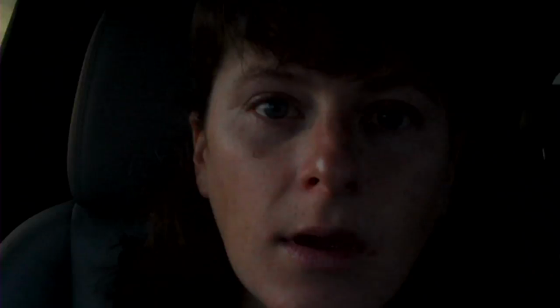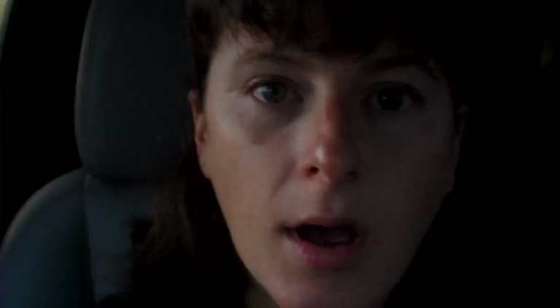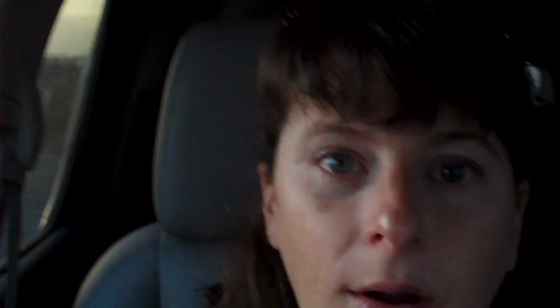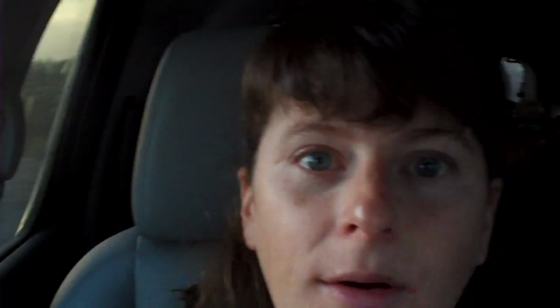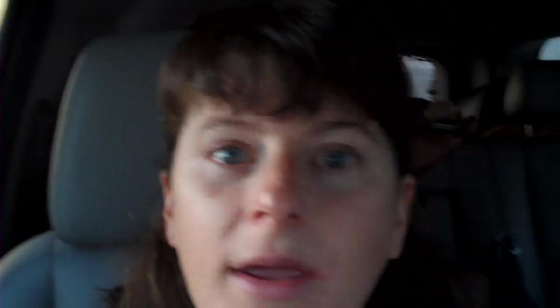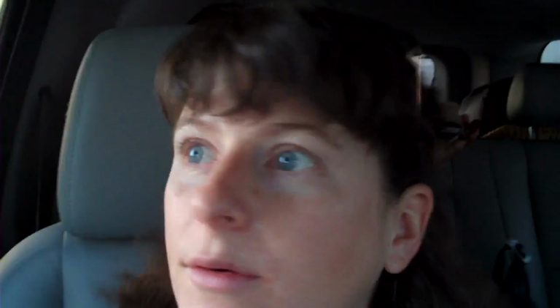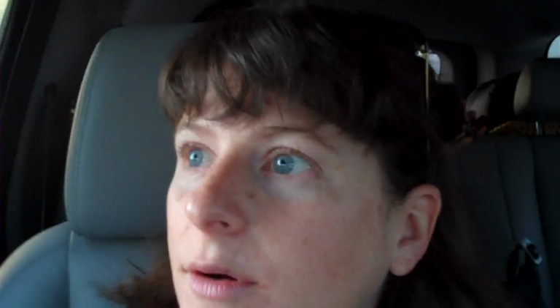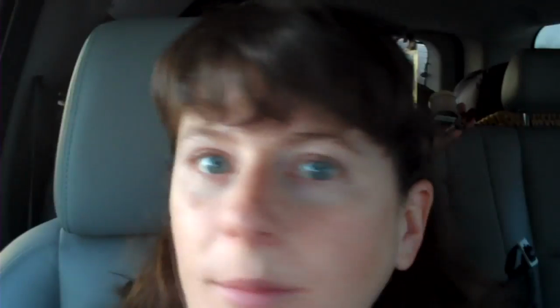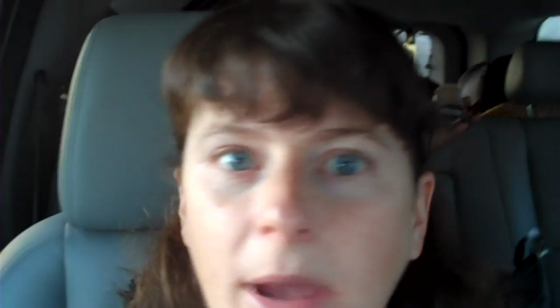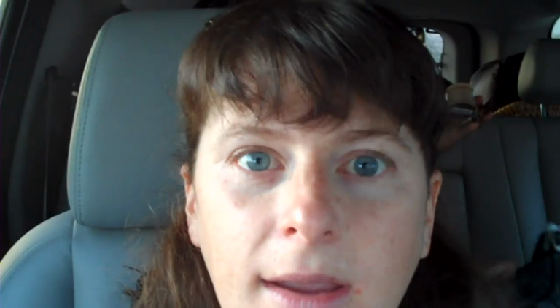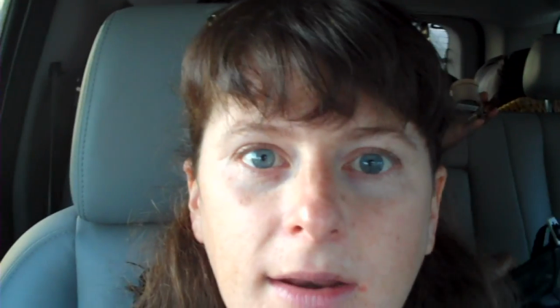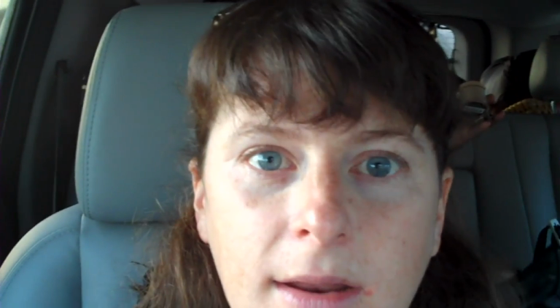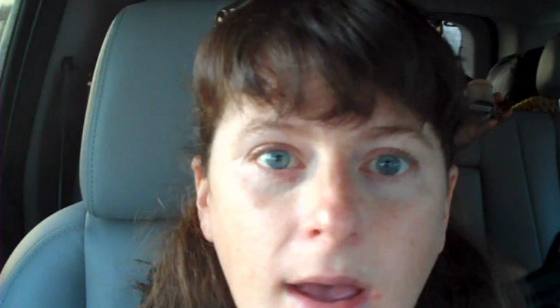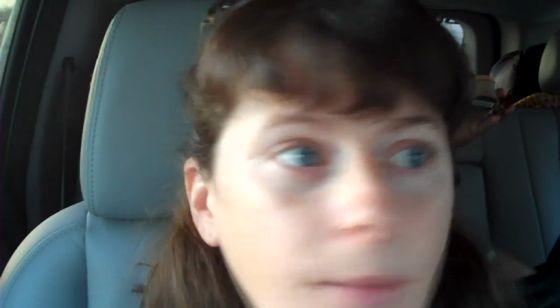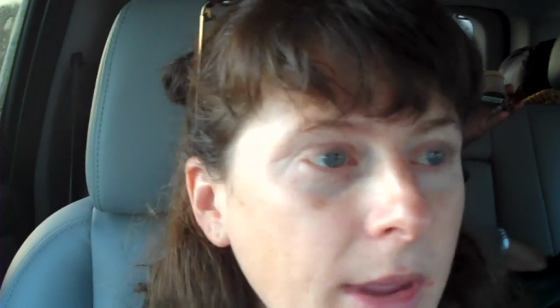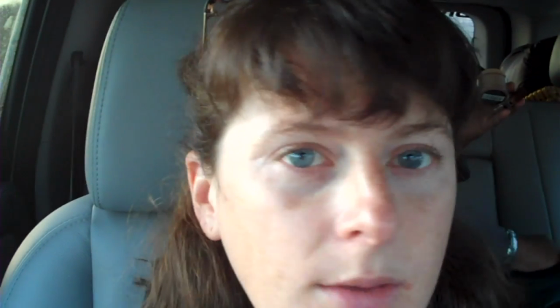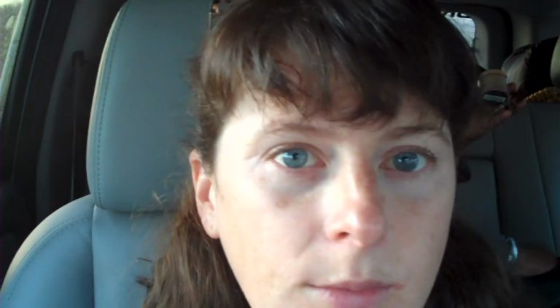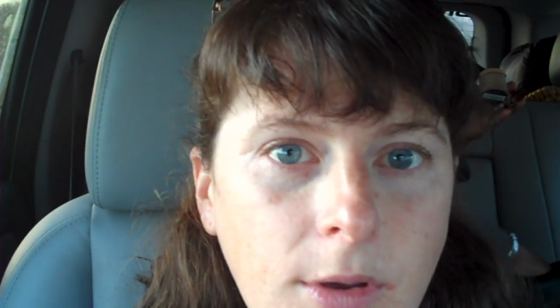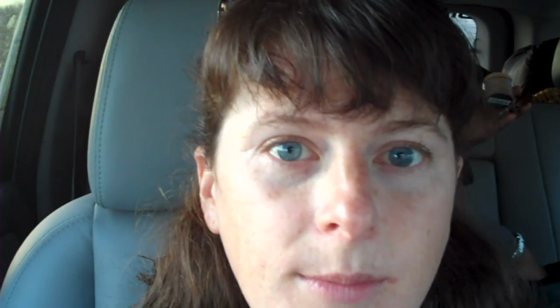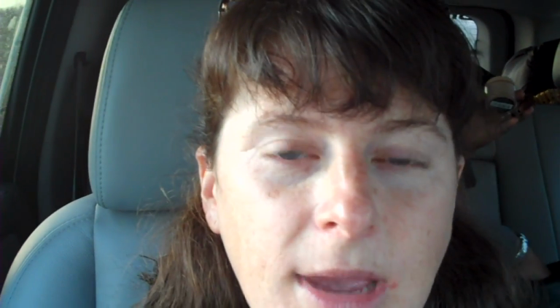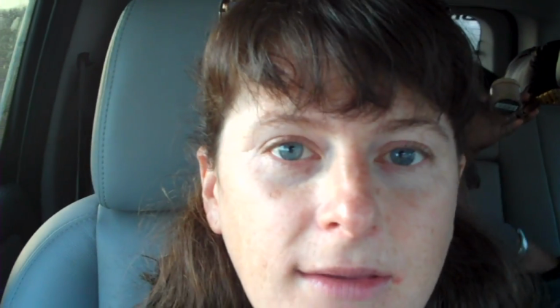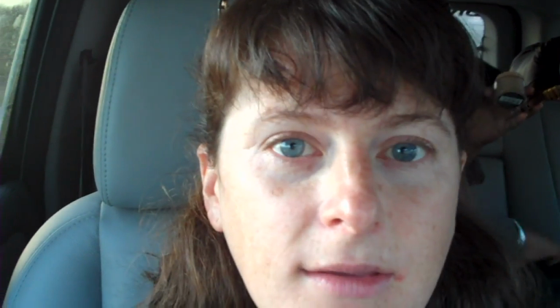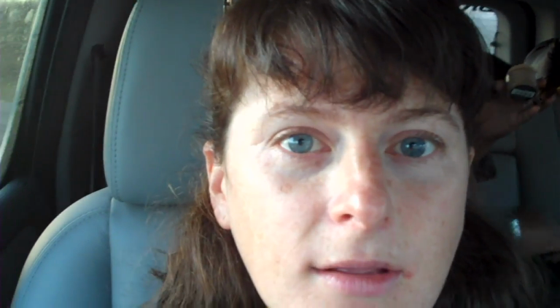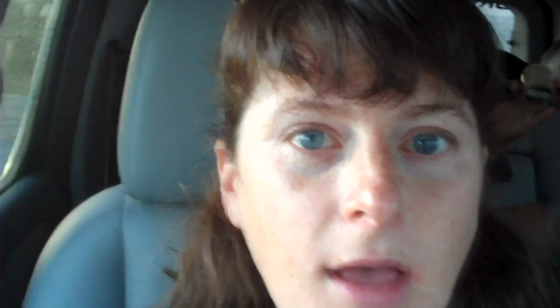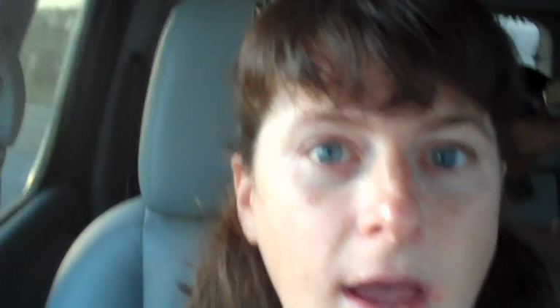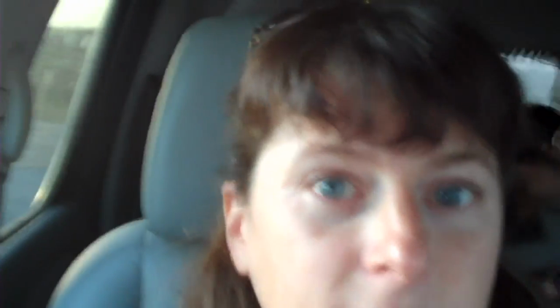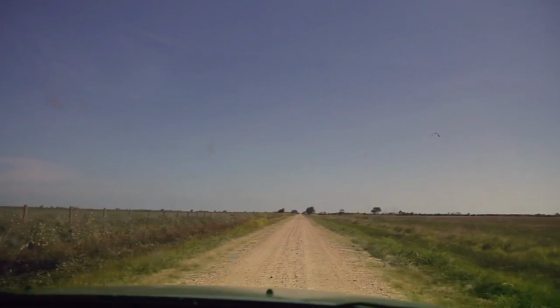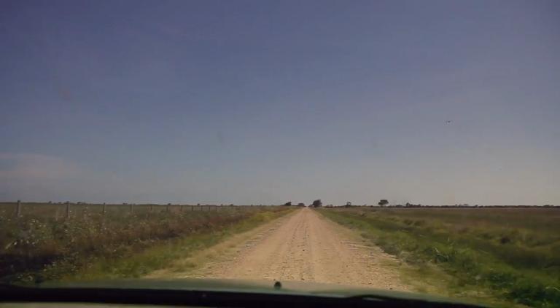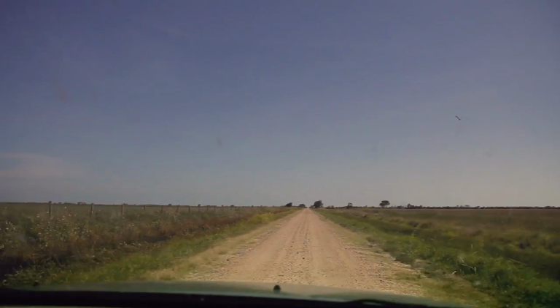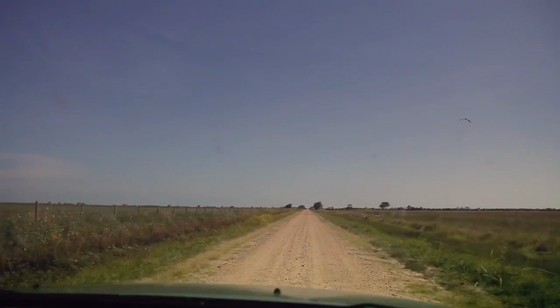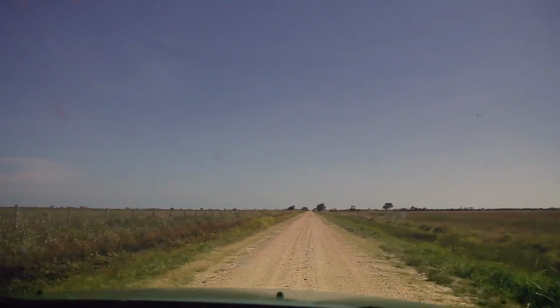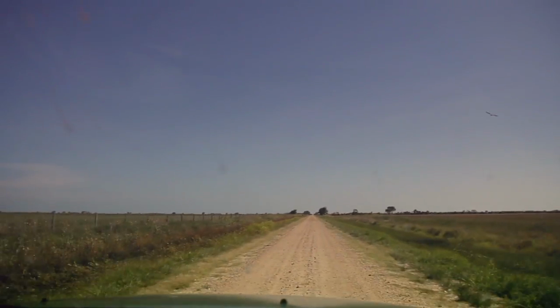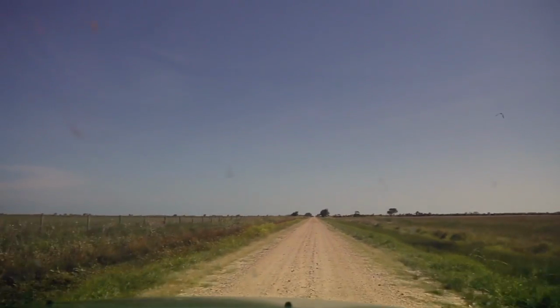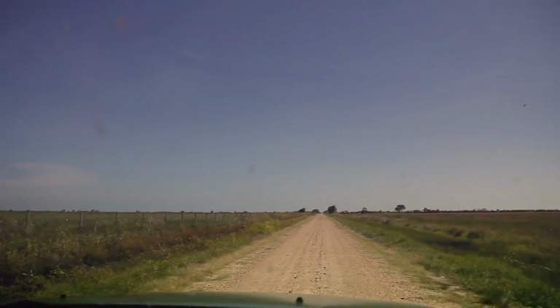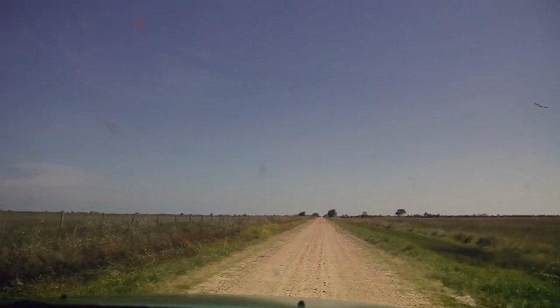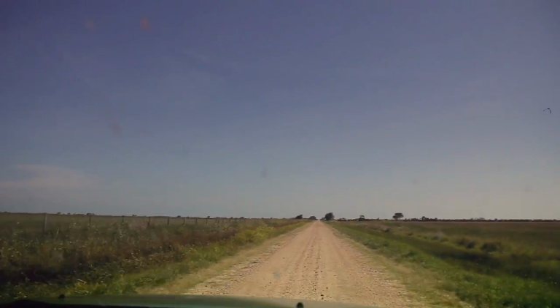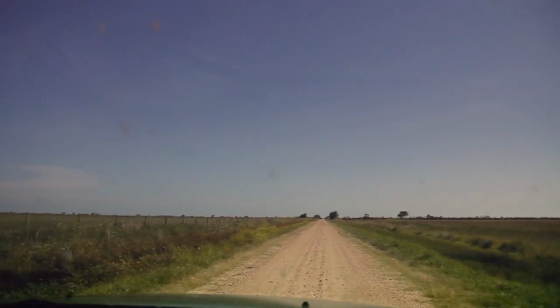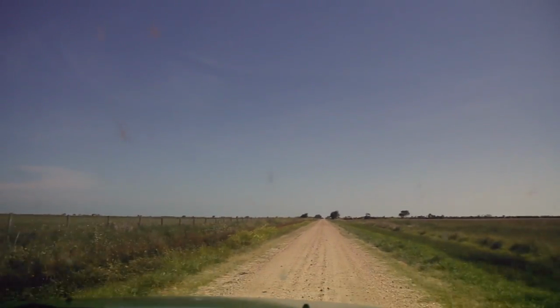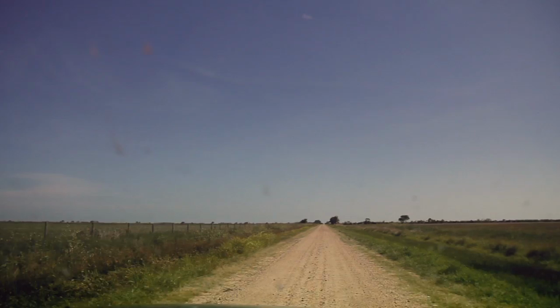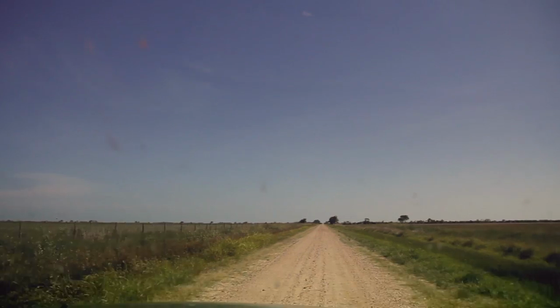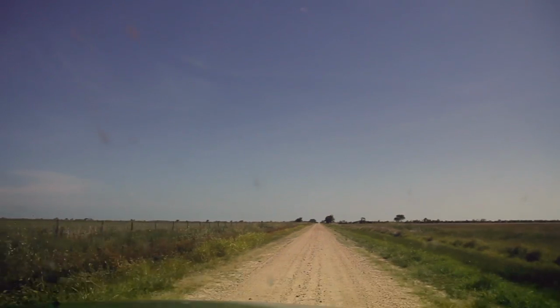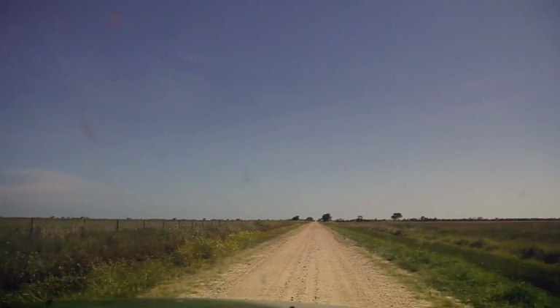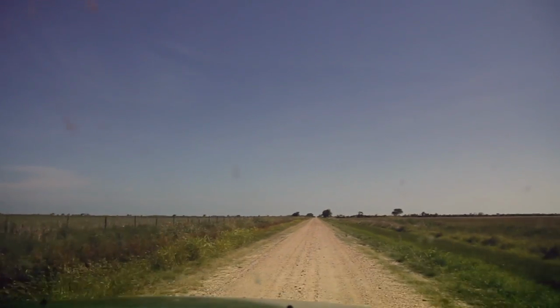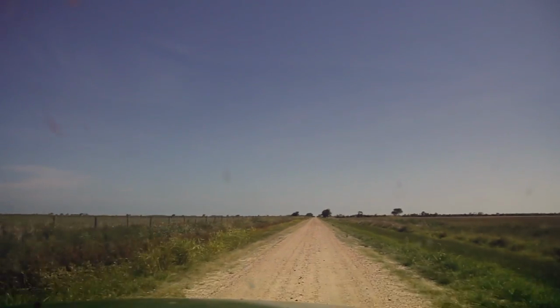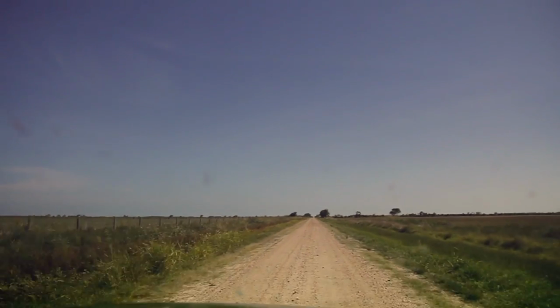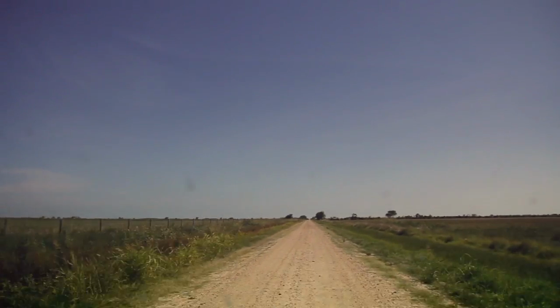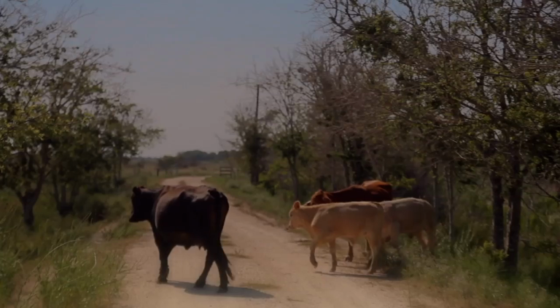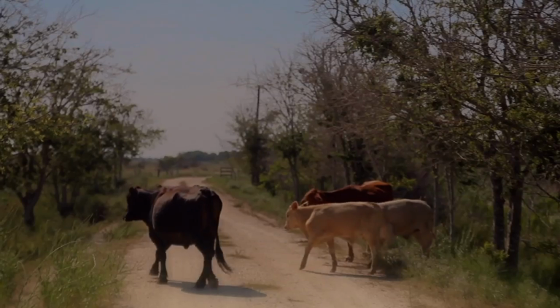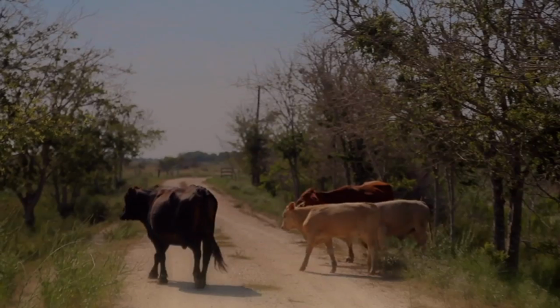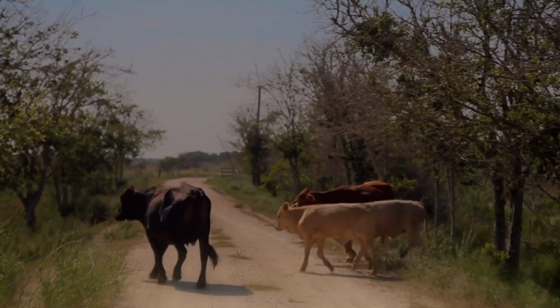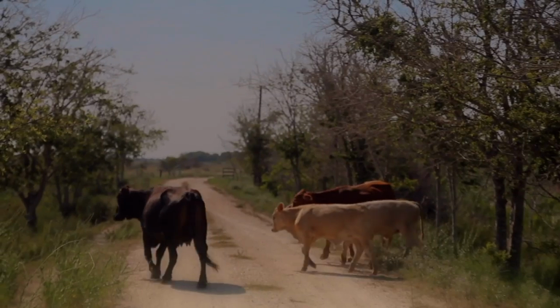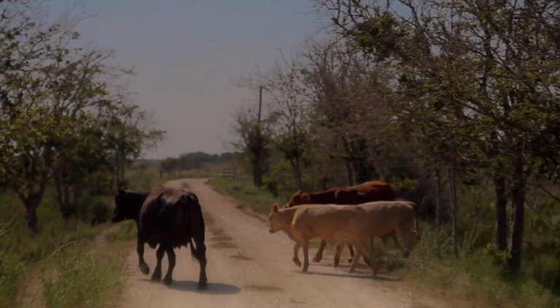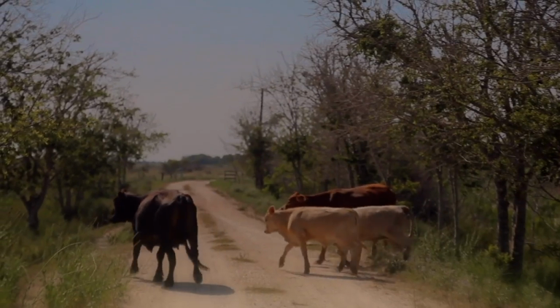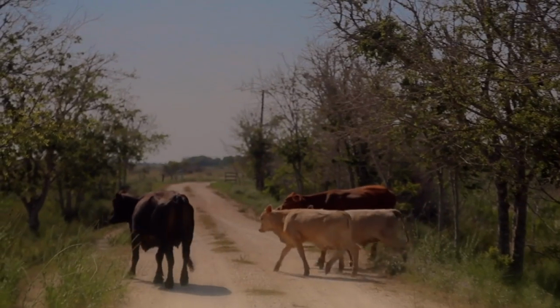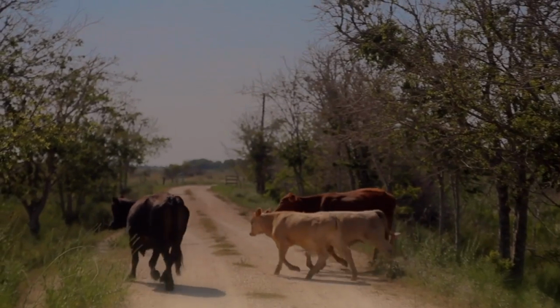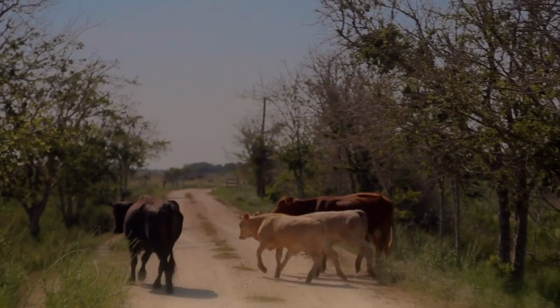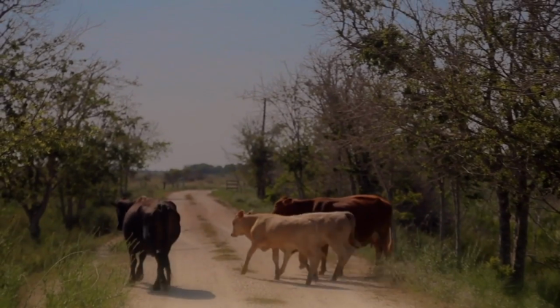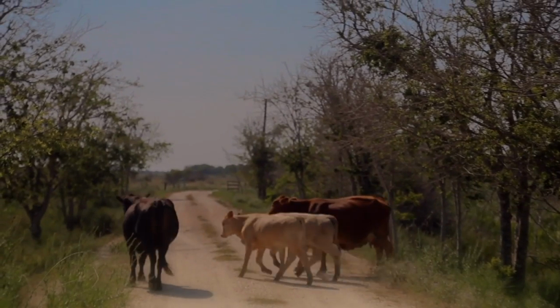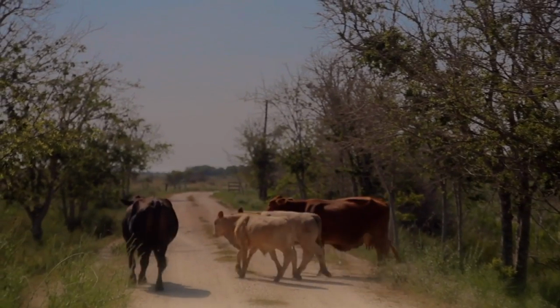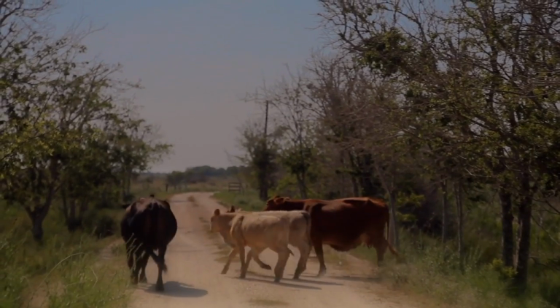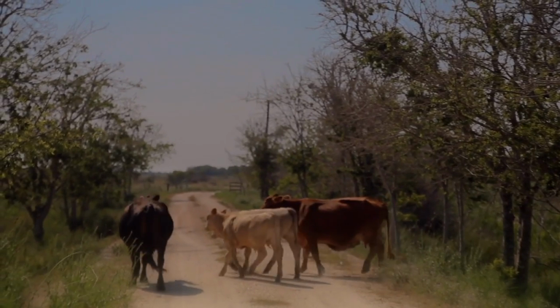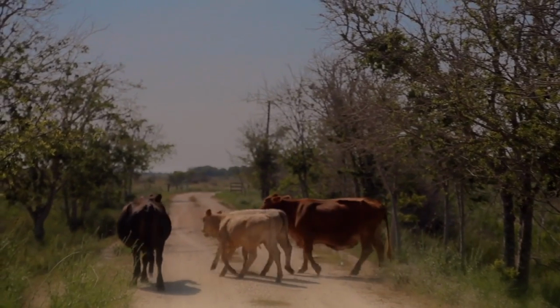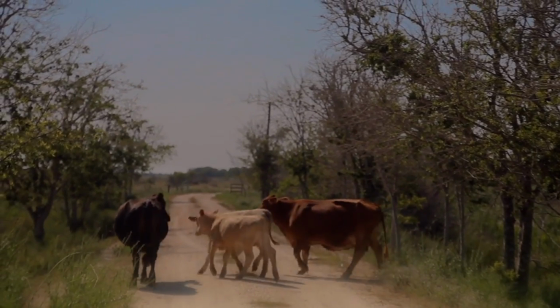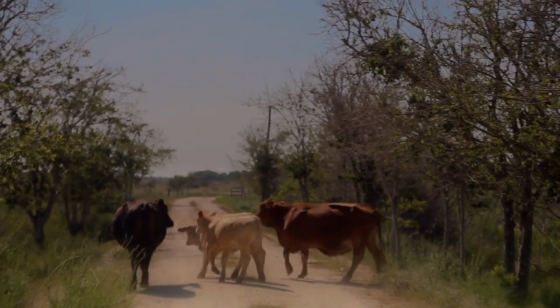Alright, we're packing it up and we're going back to the lodge. We're going to do a final count and then head off to the final barbecue.